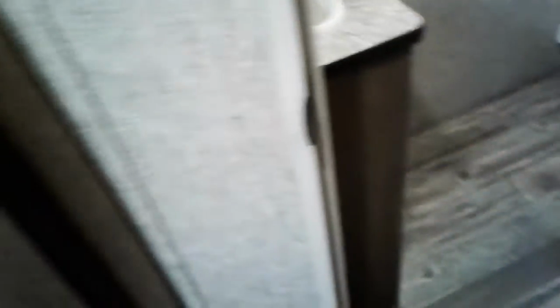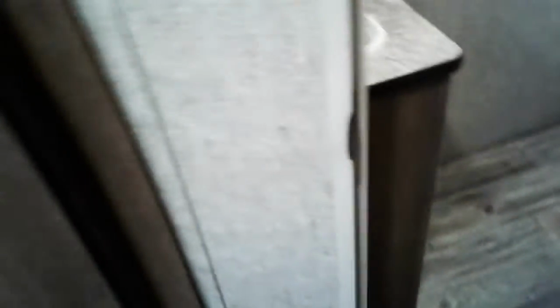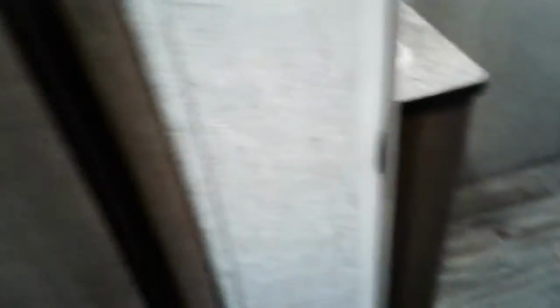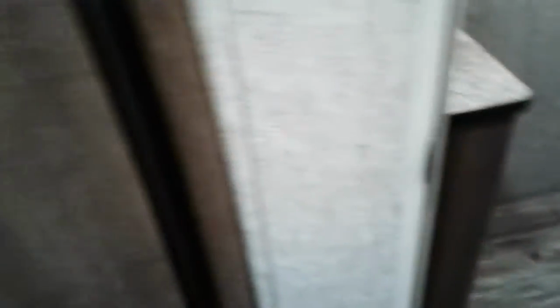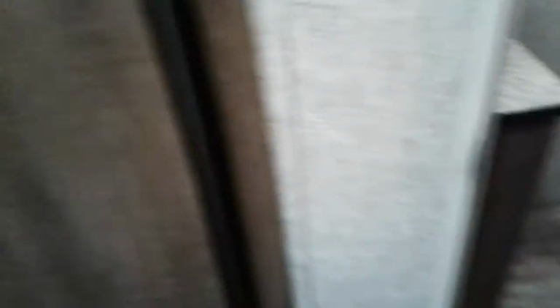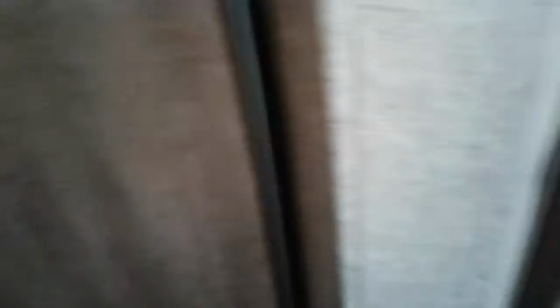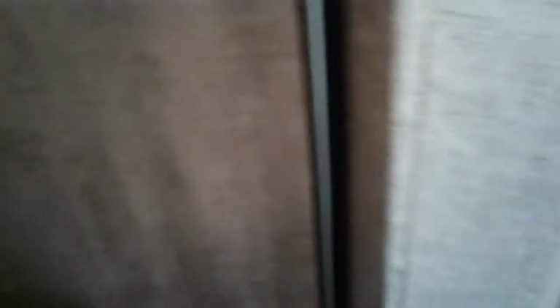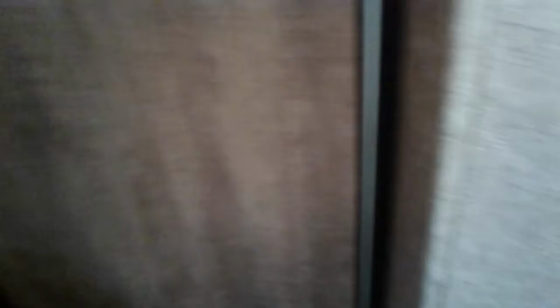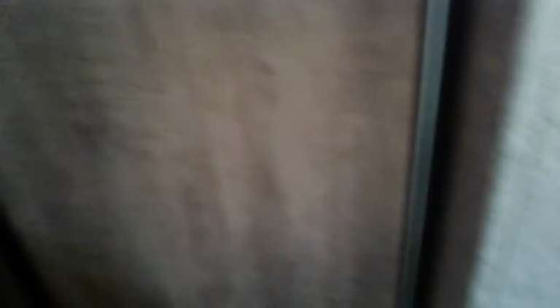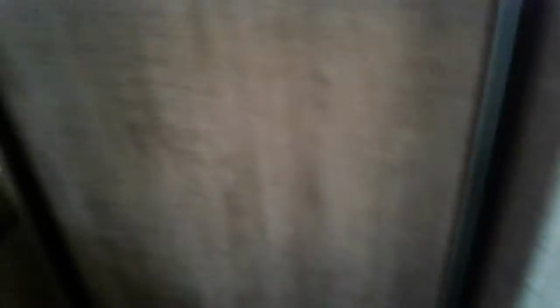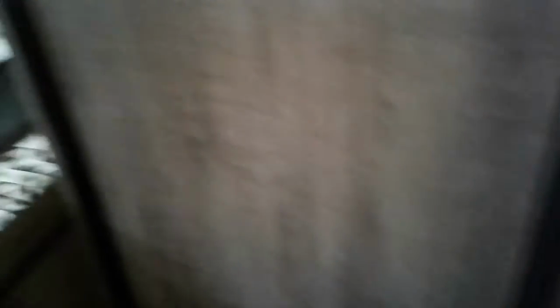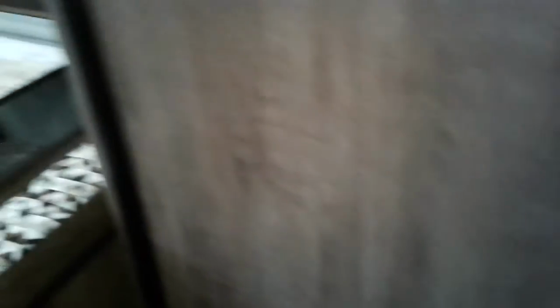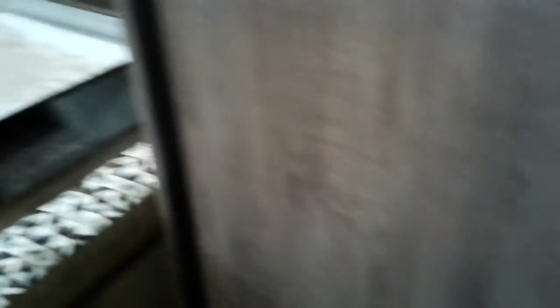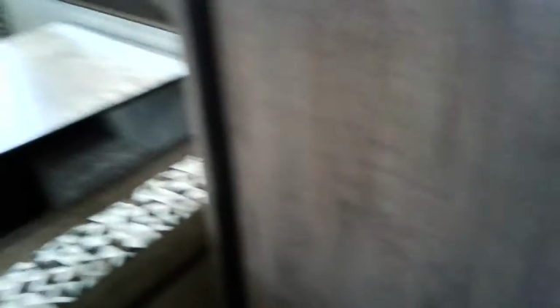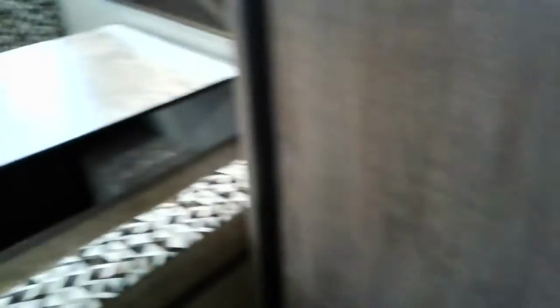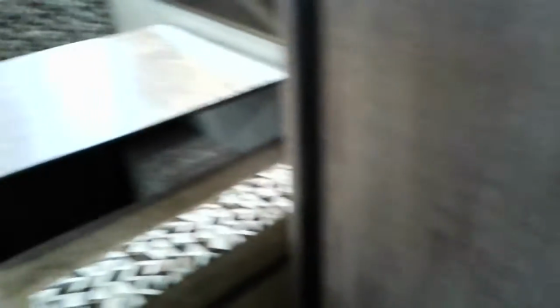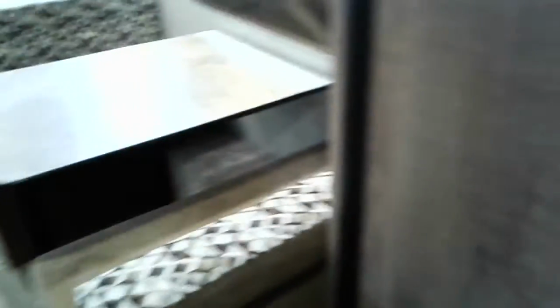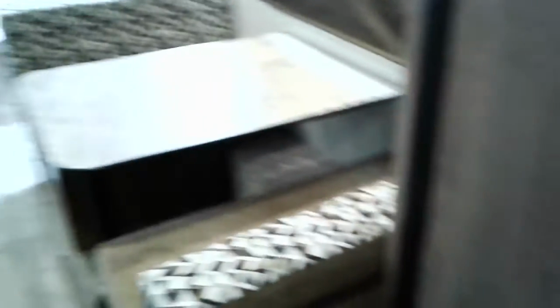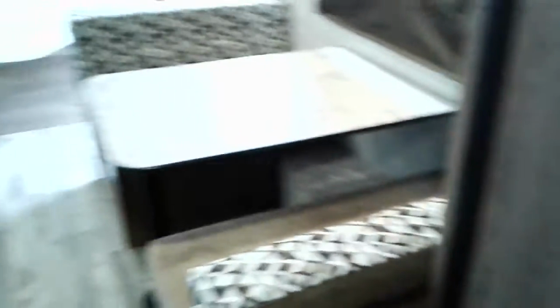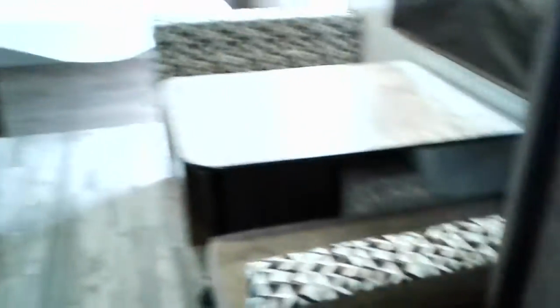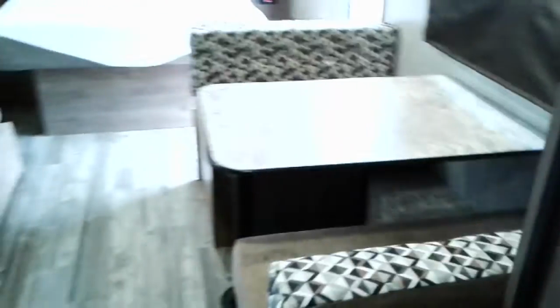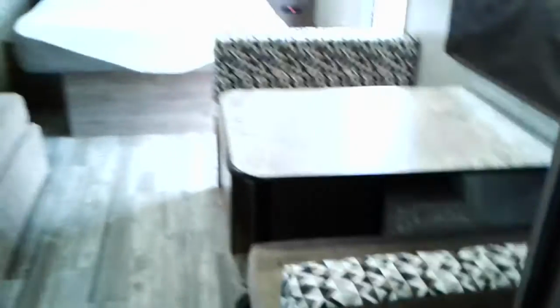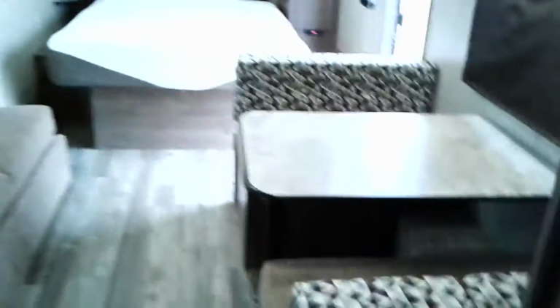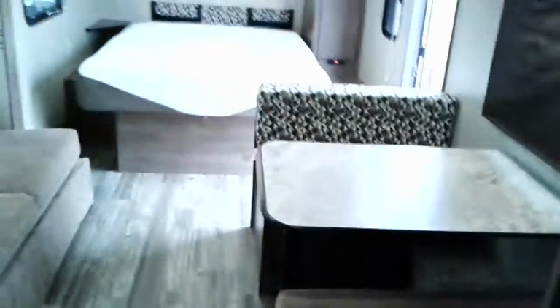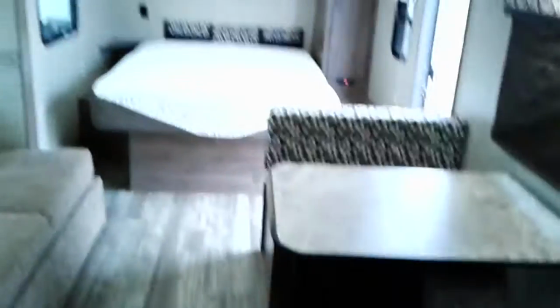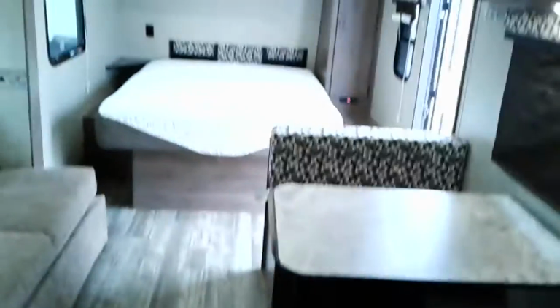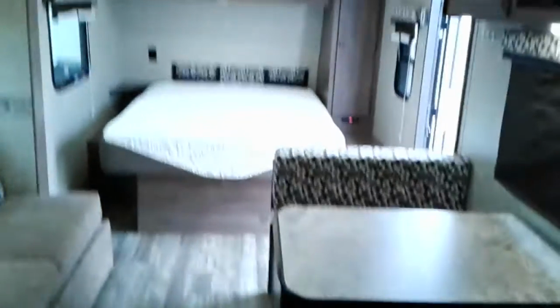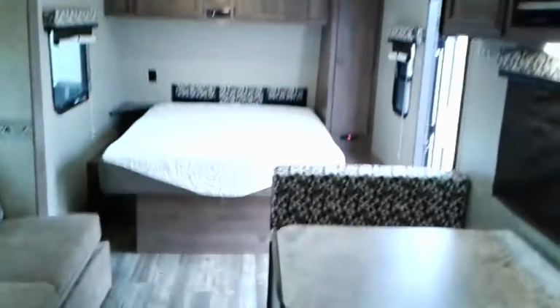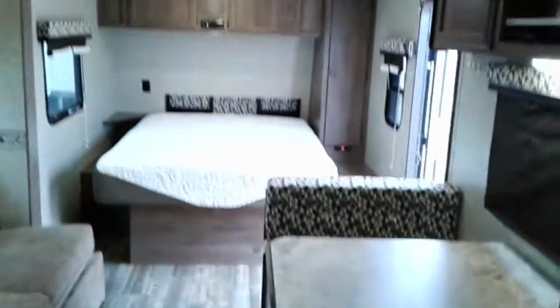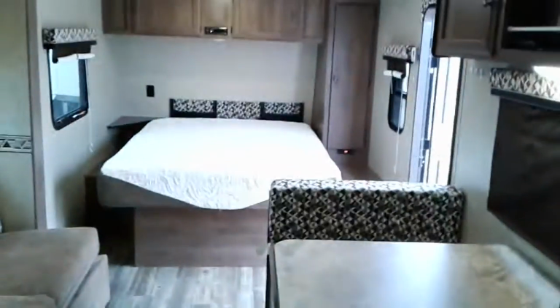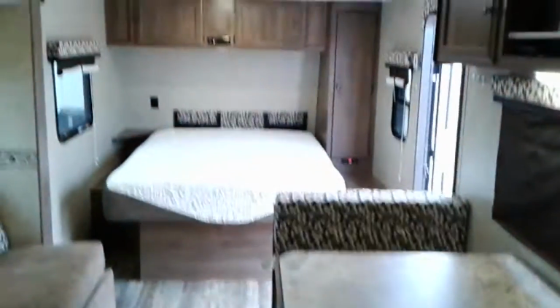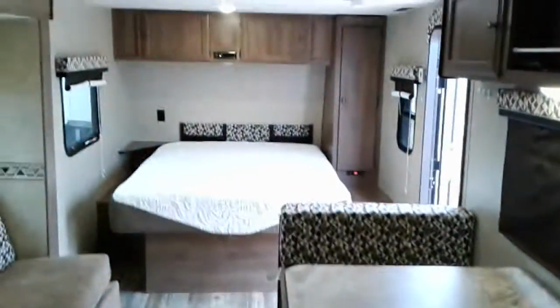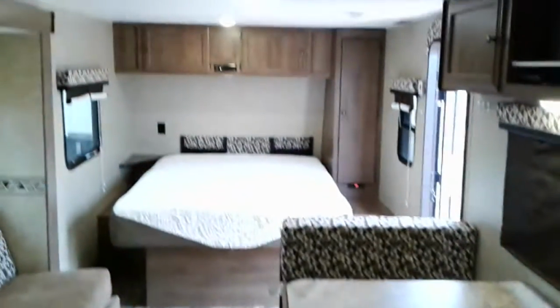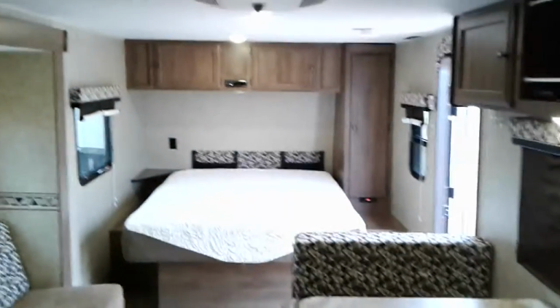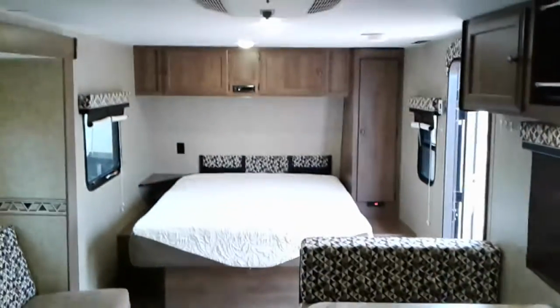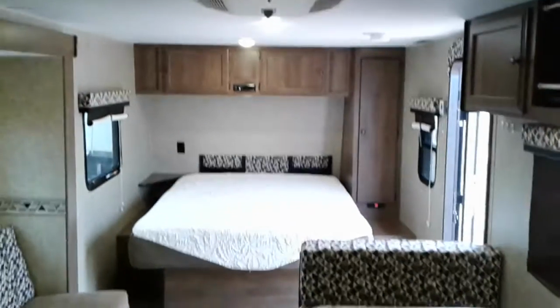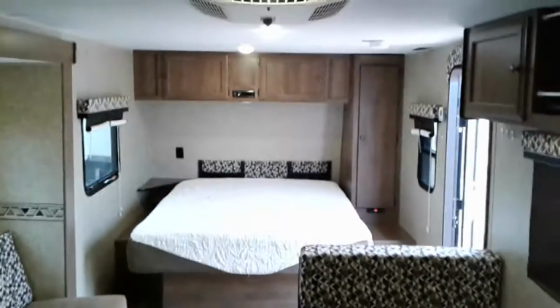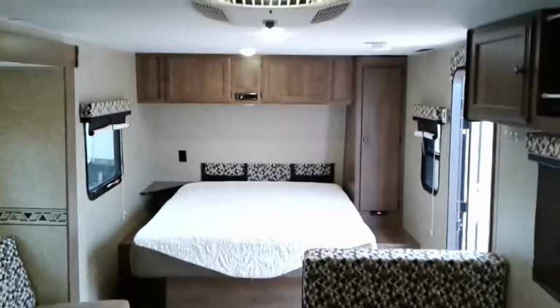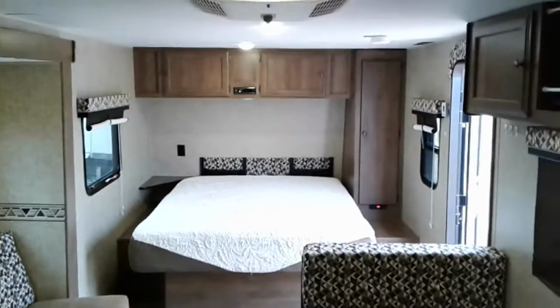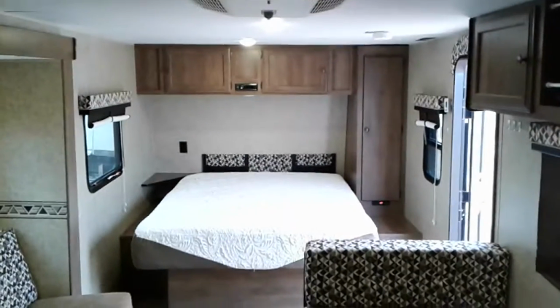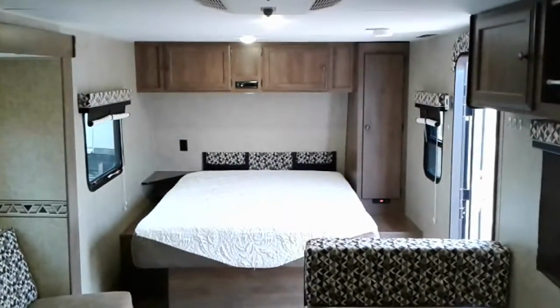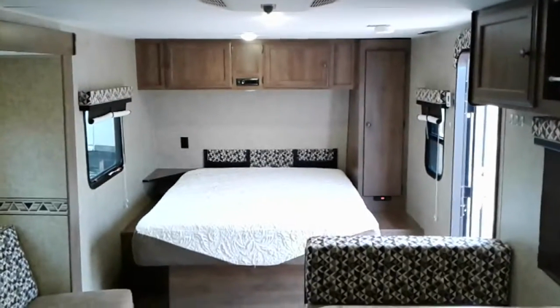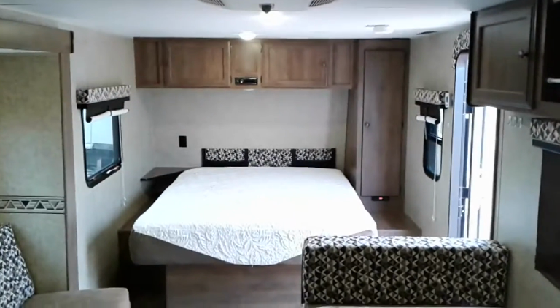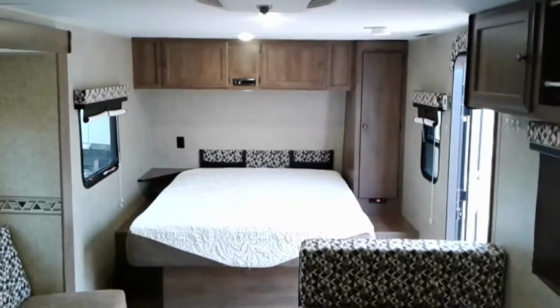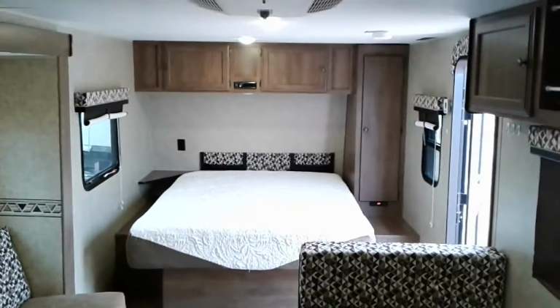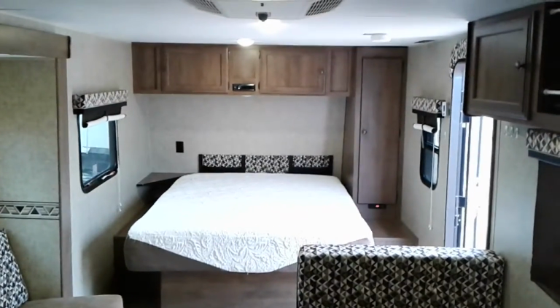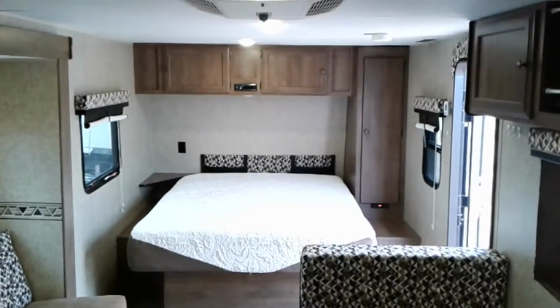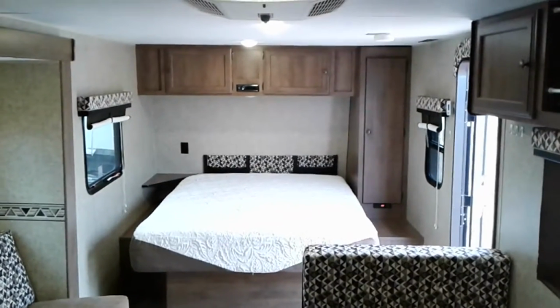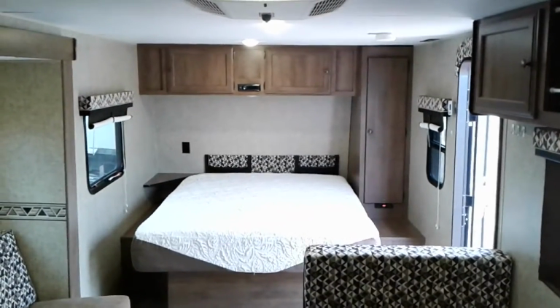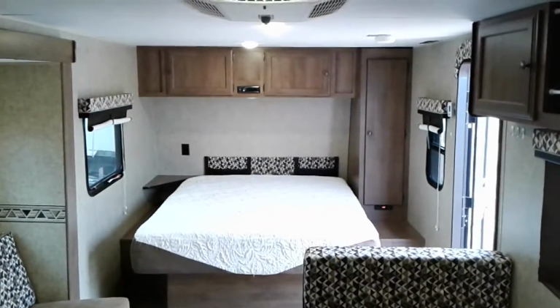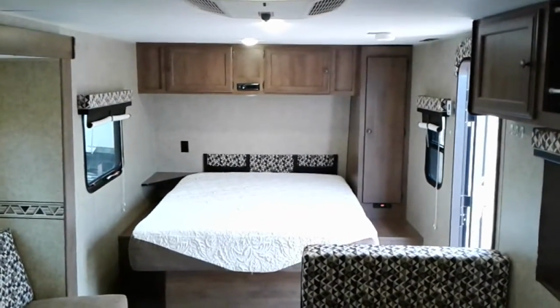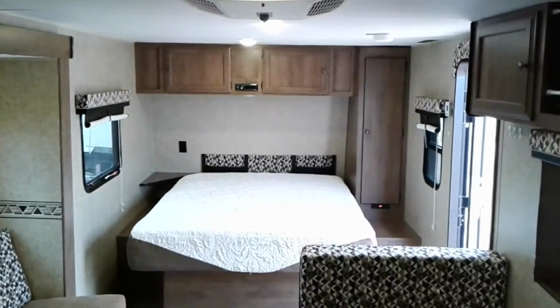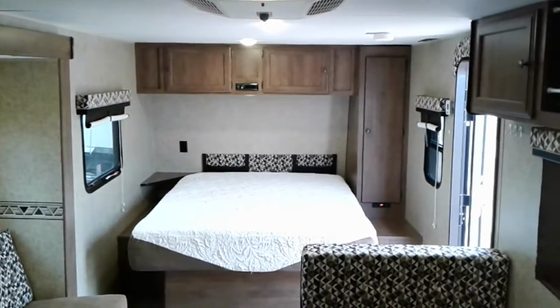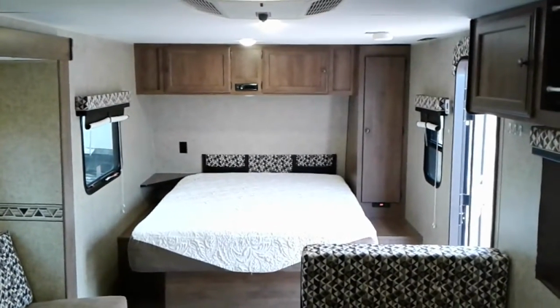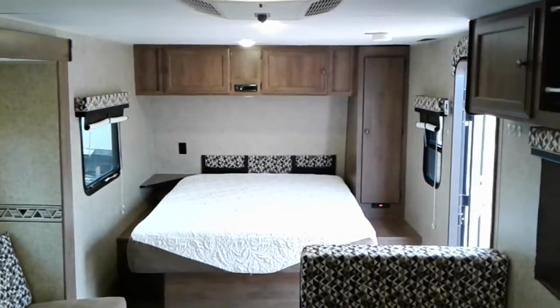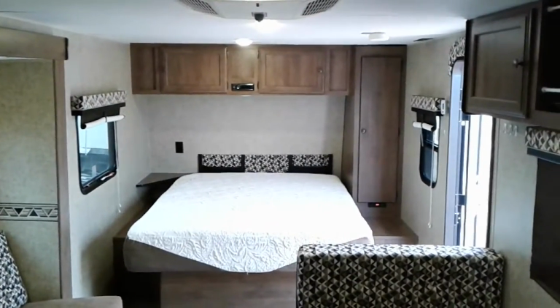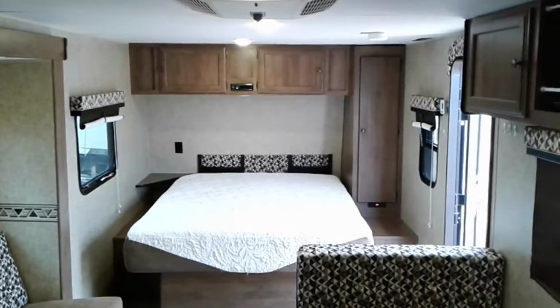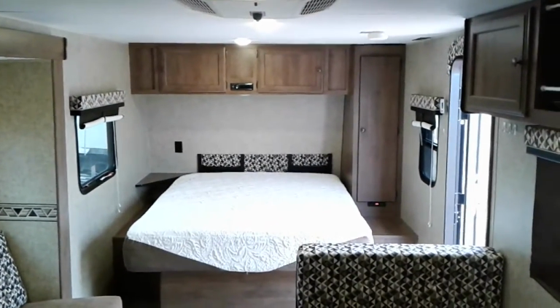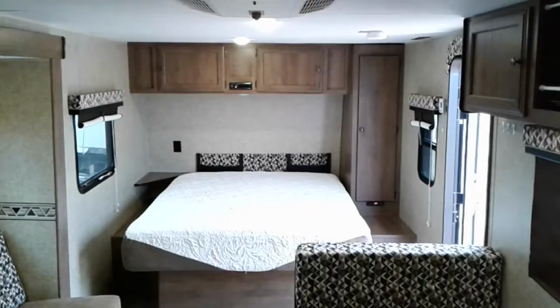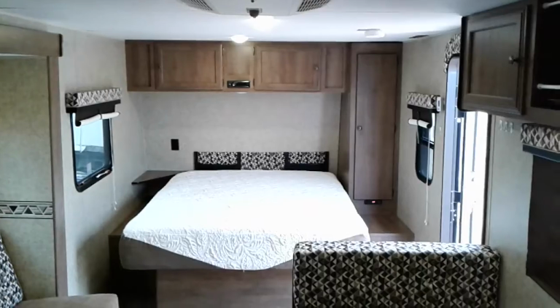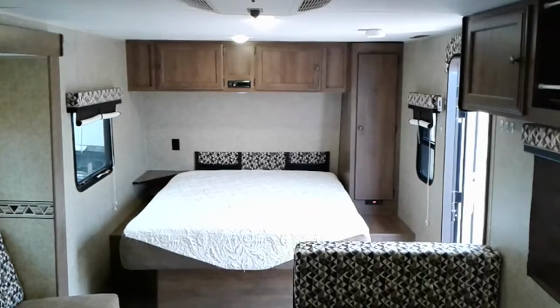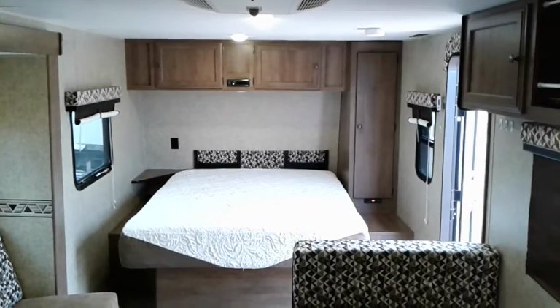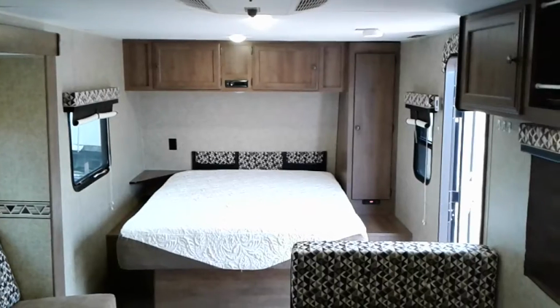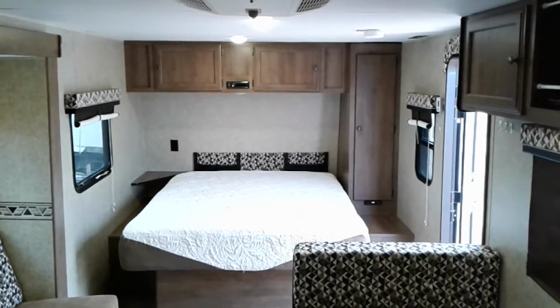Very neat little unit. This is Tim with Friendship RV. Thank you.